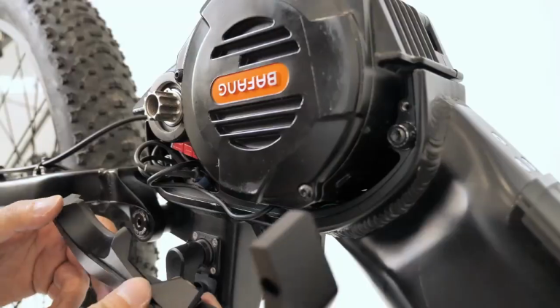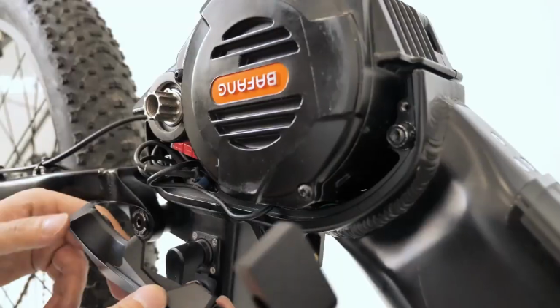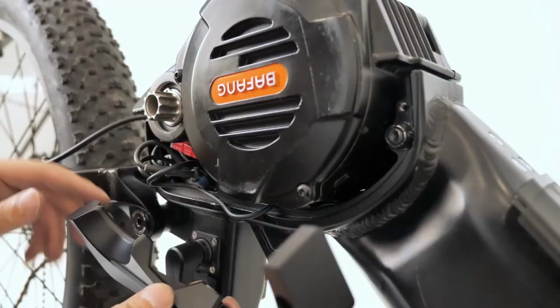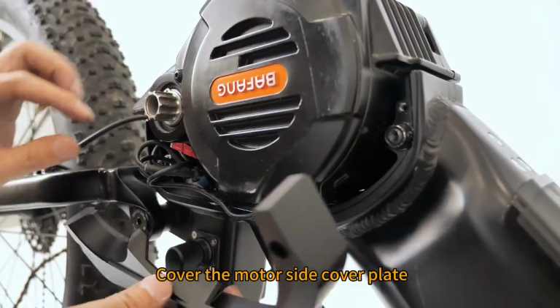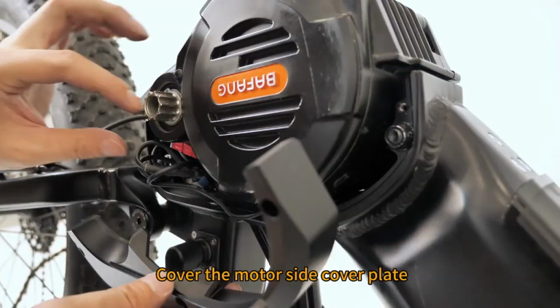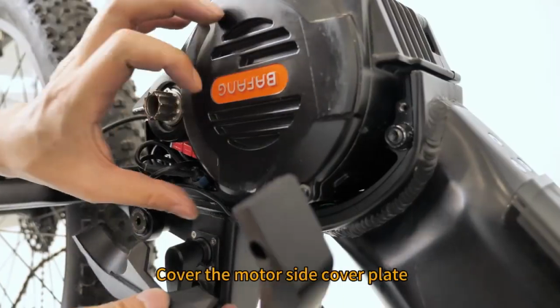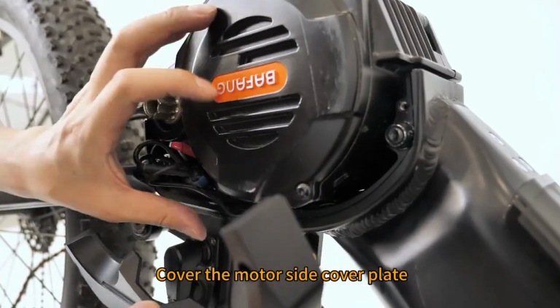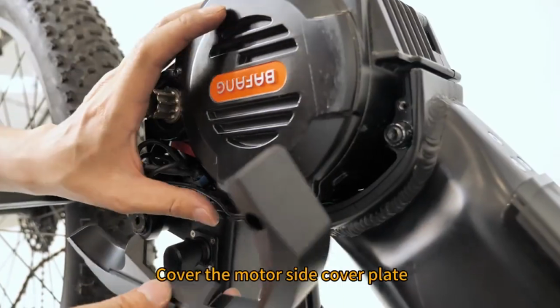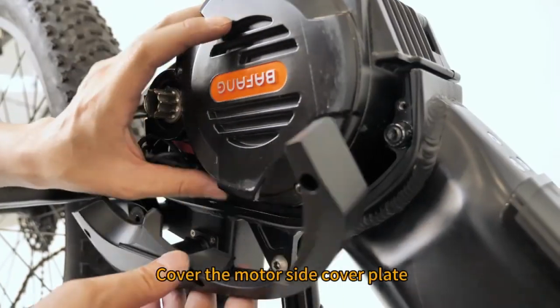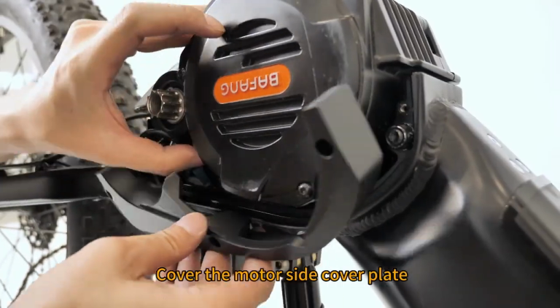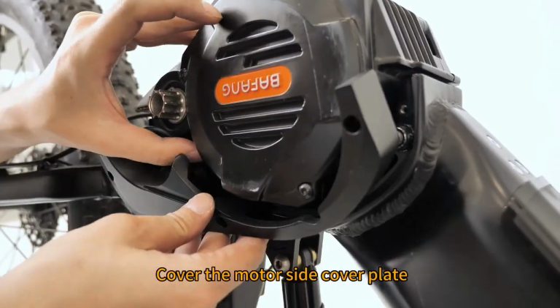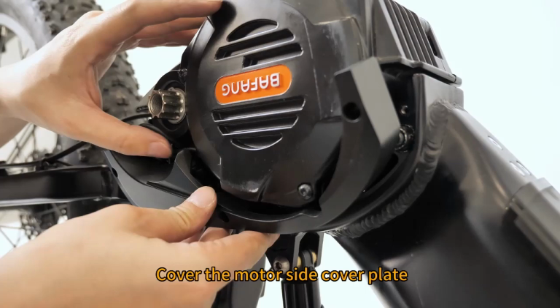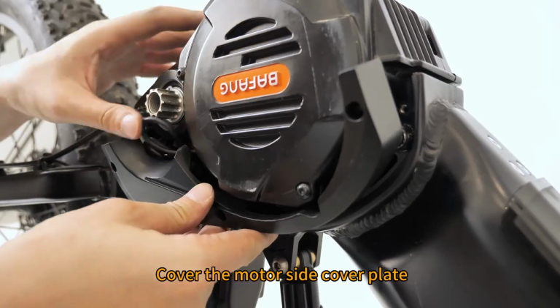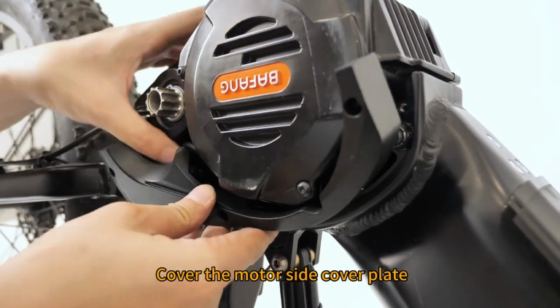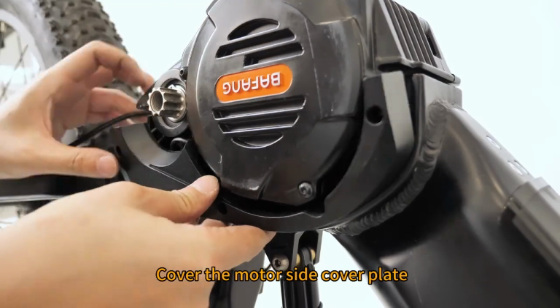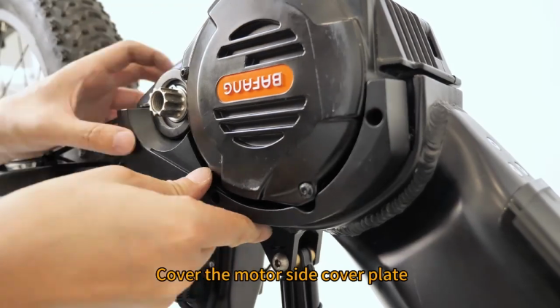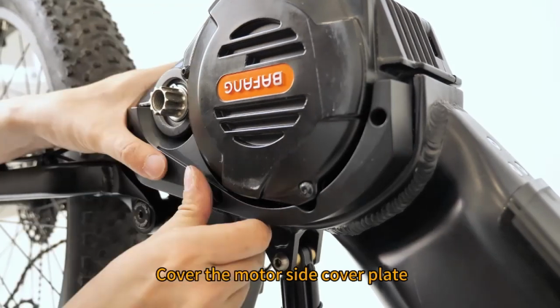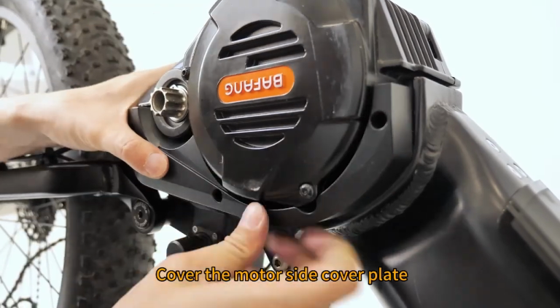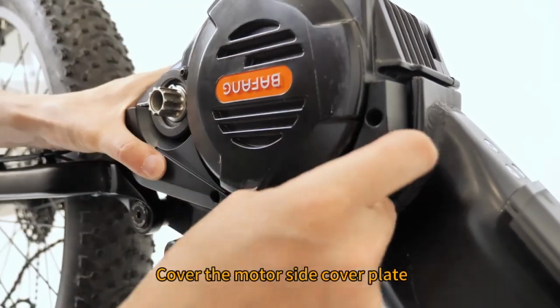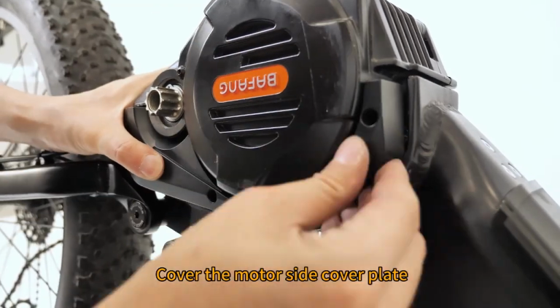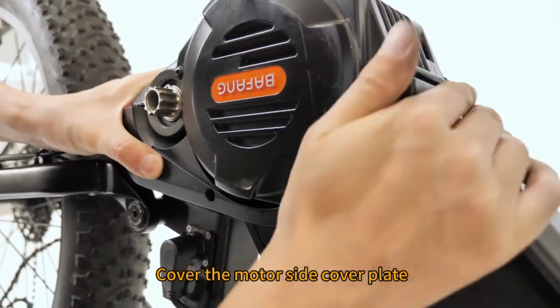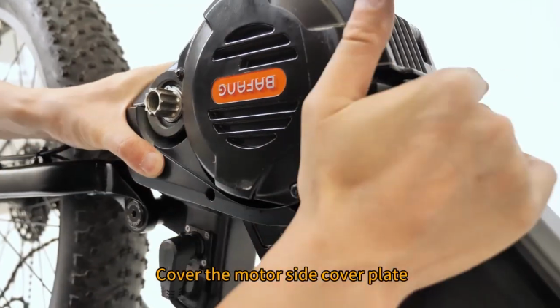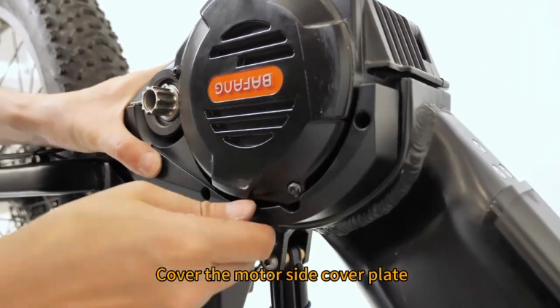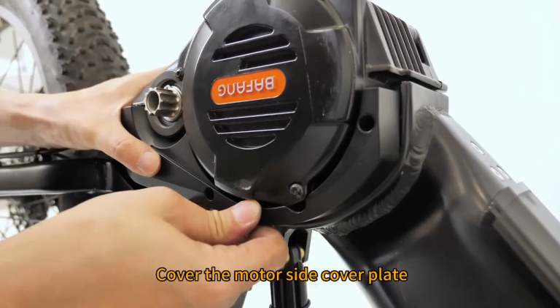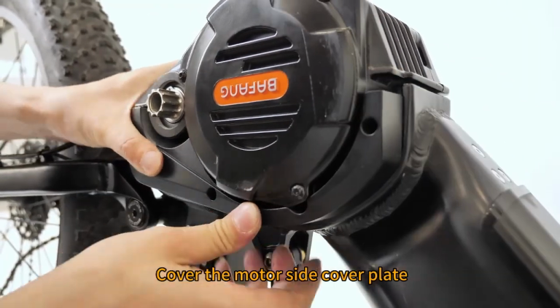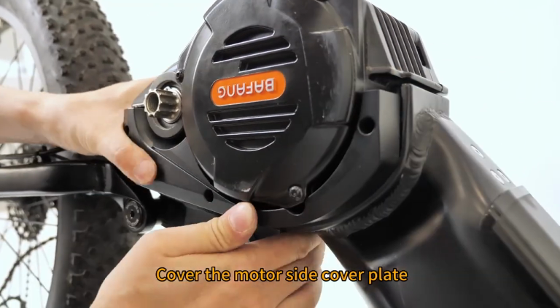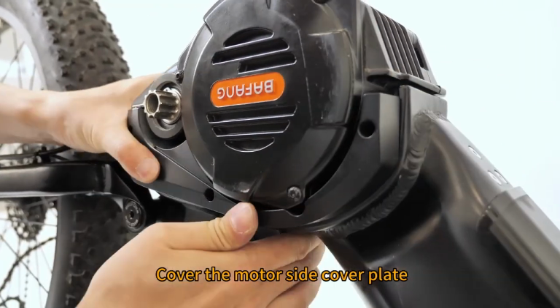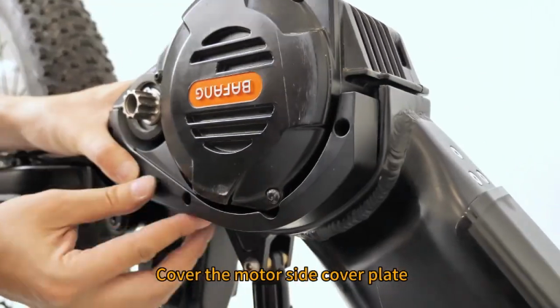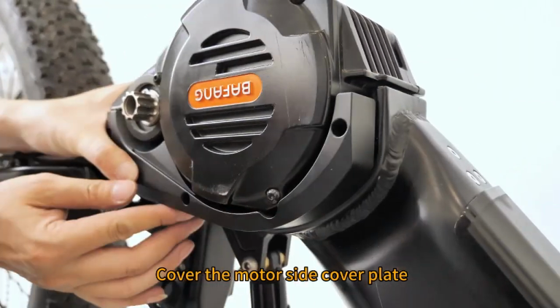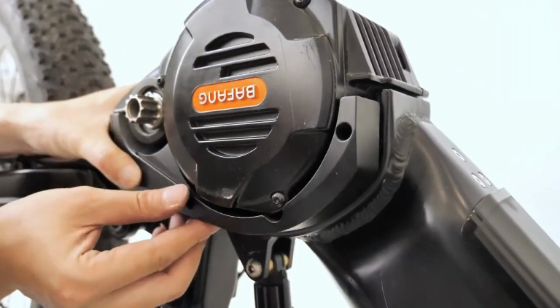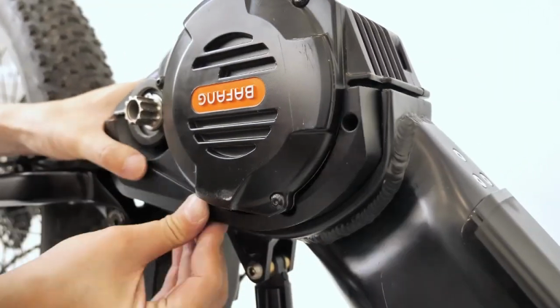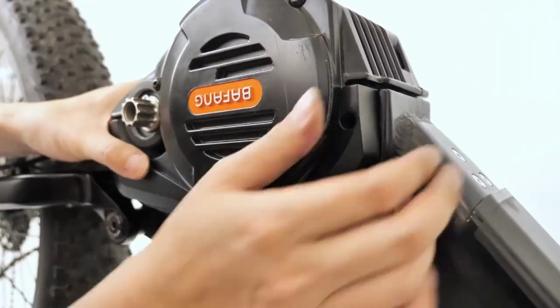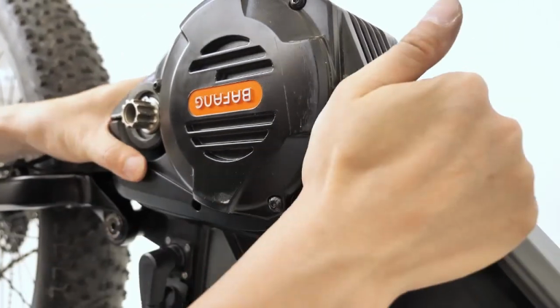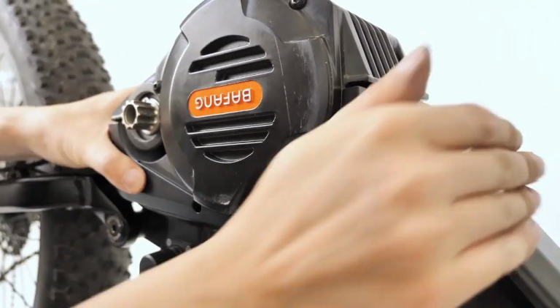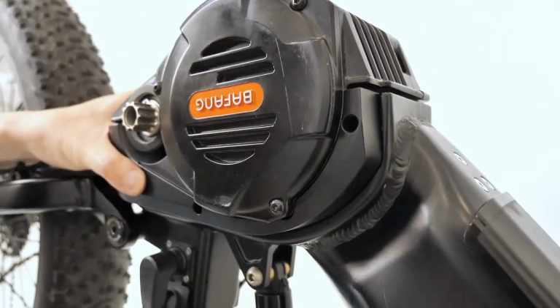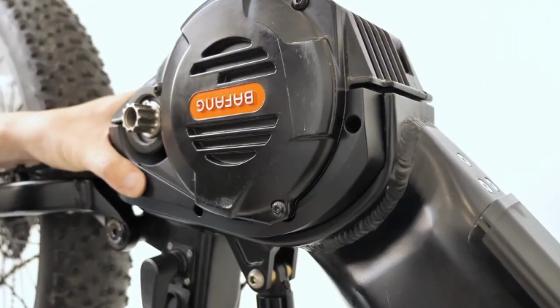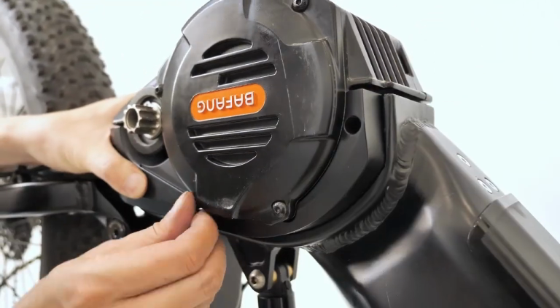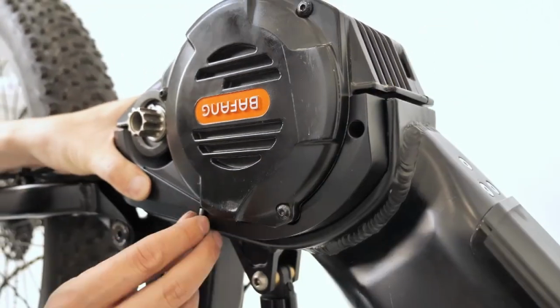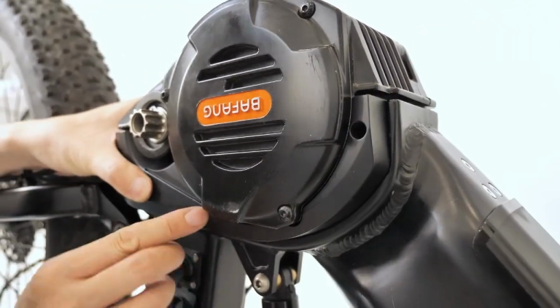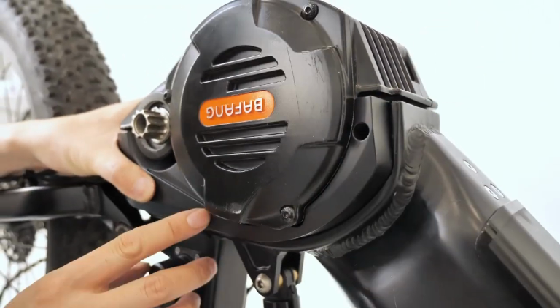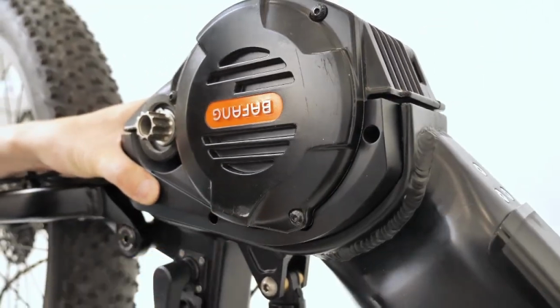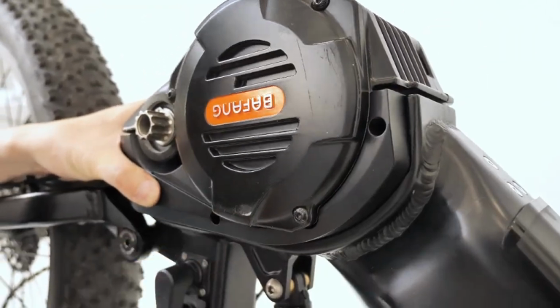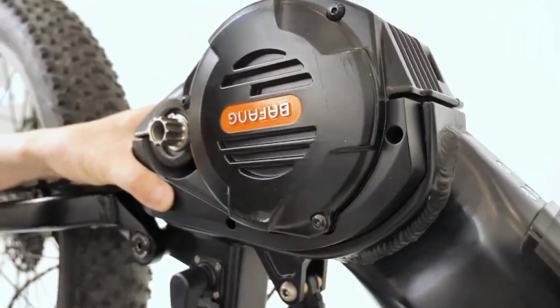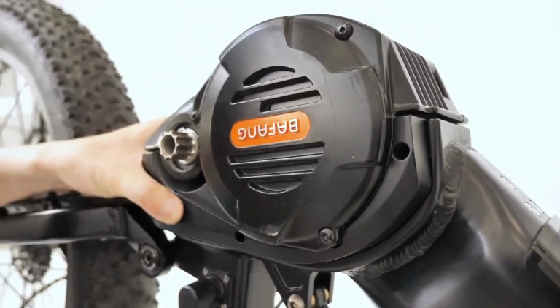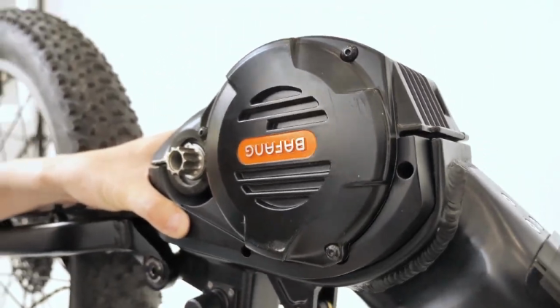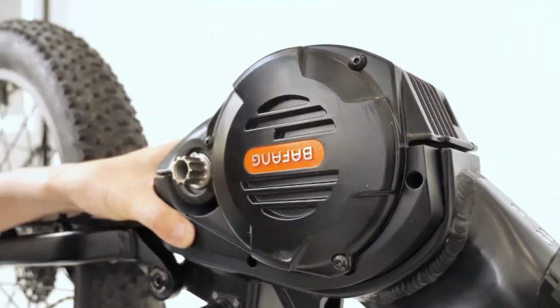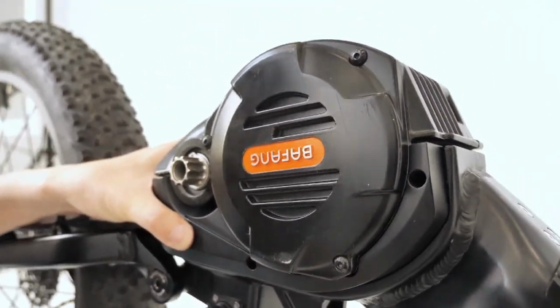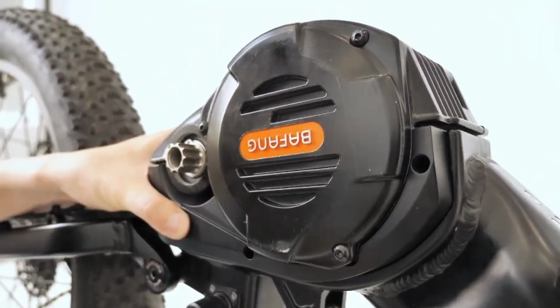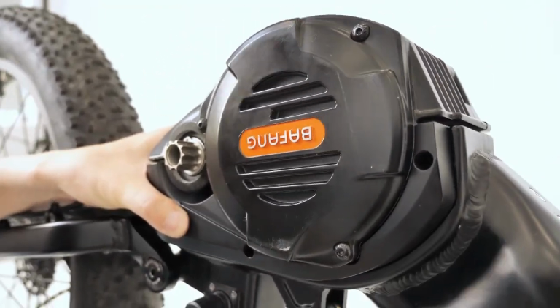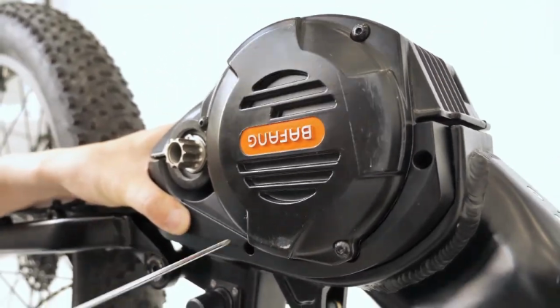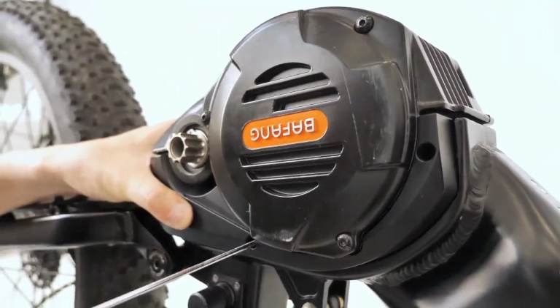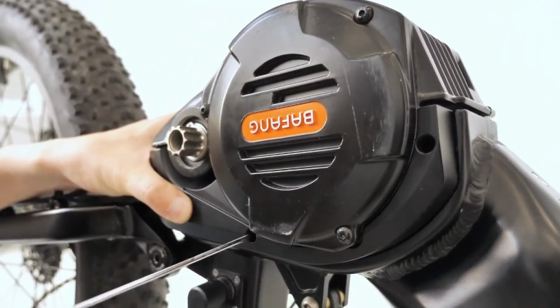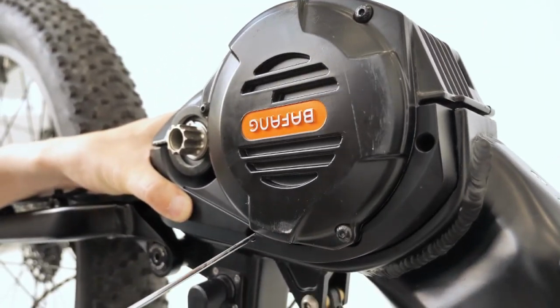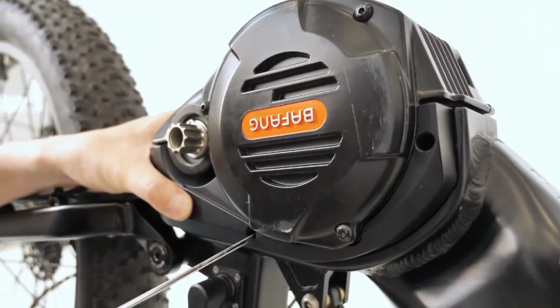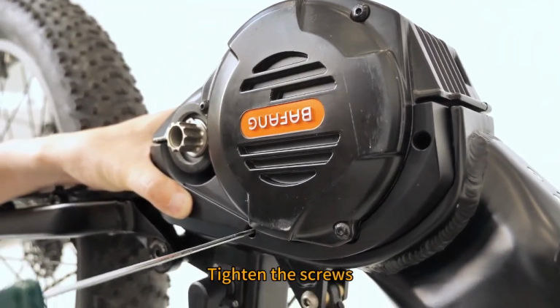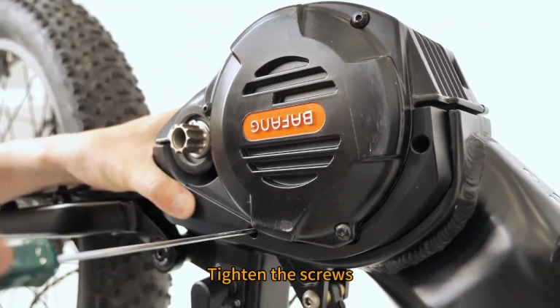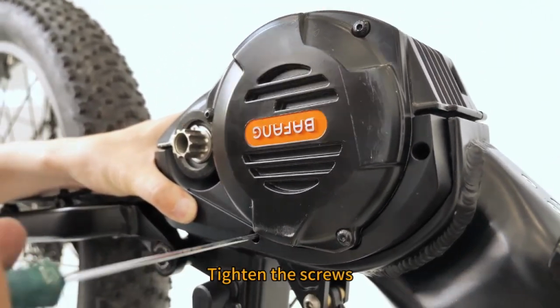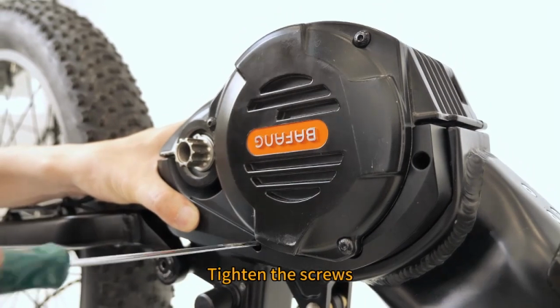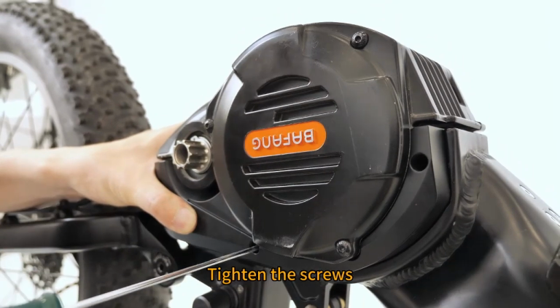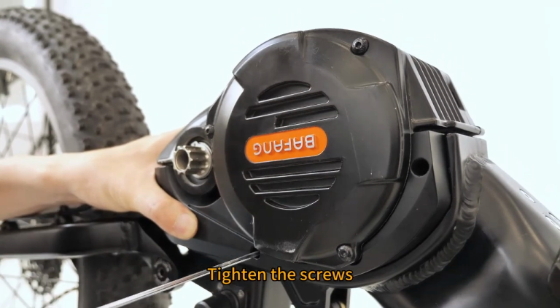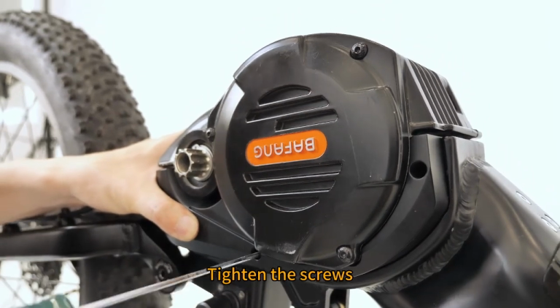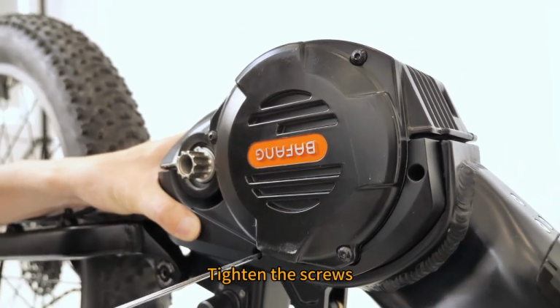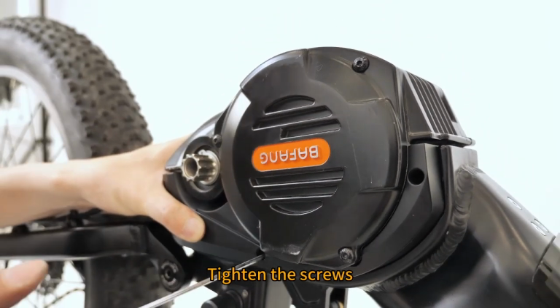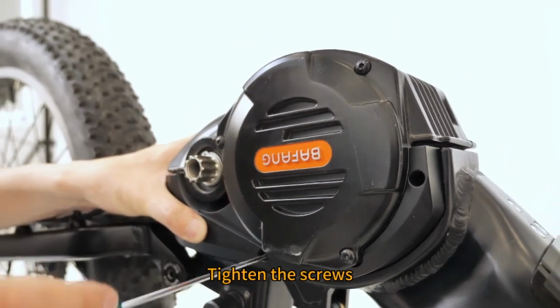Cover the motor side cover plate. Tighten the screws.